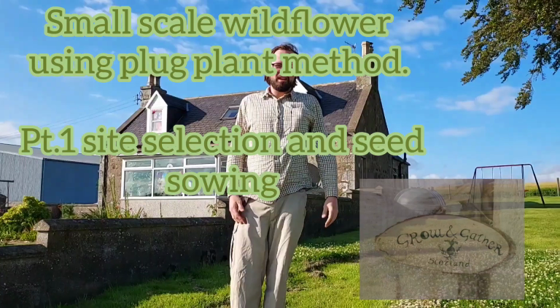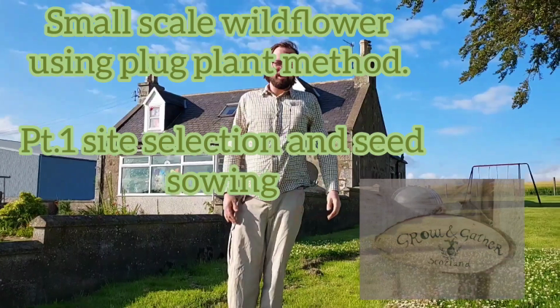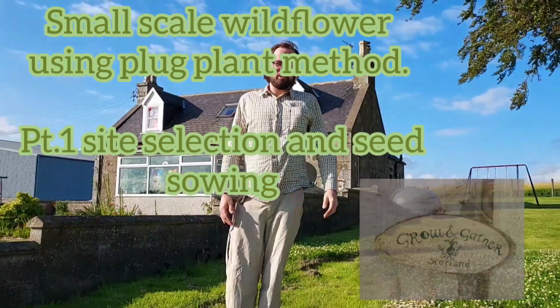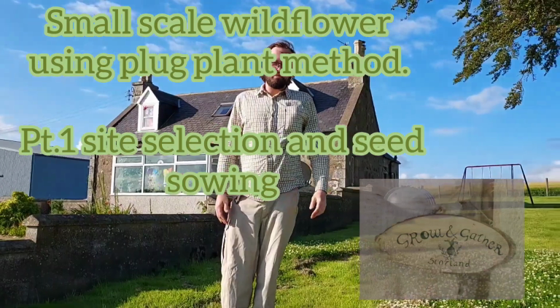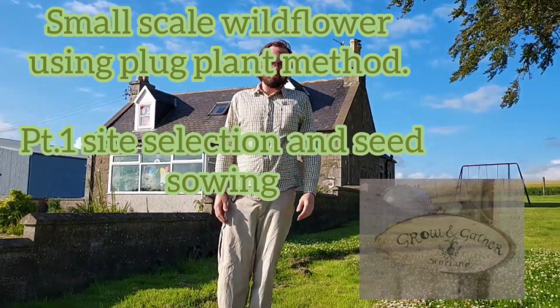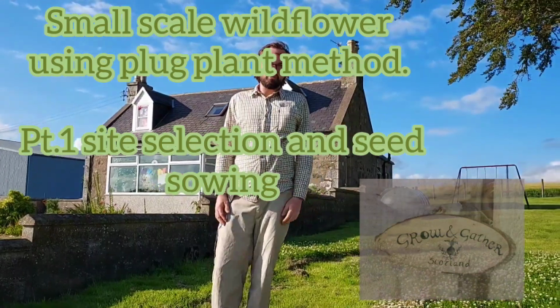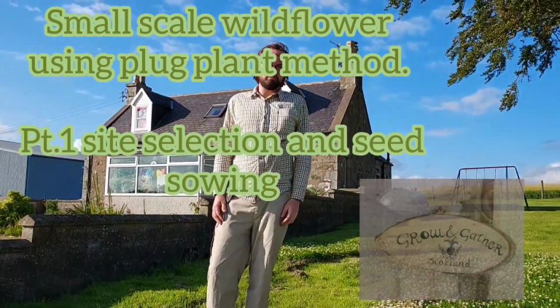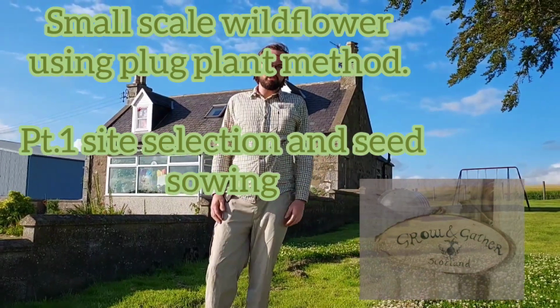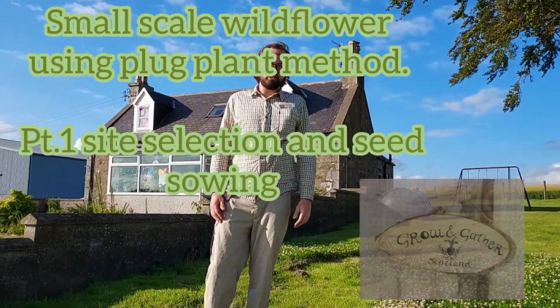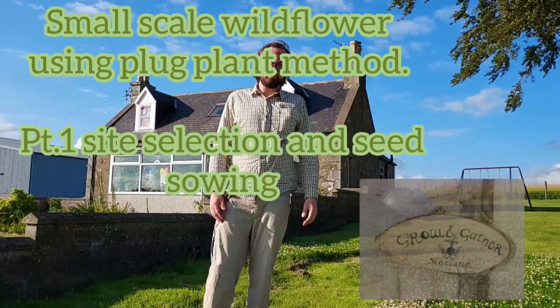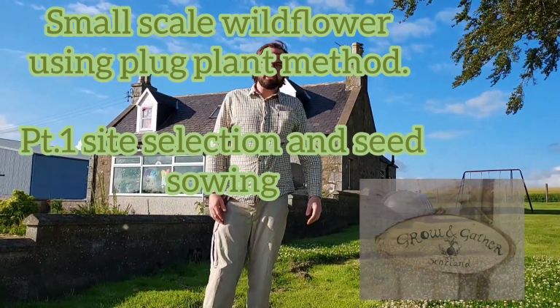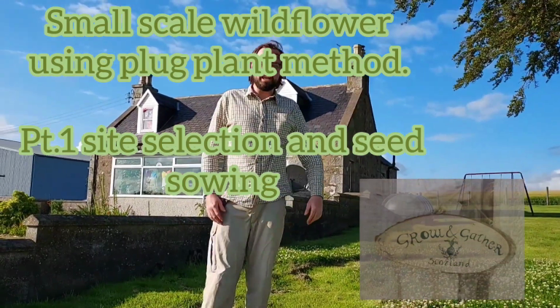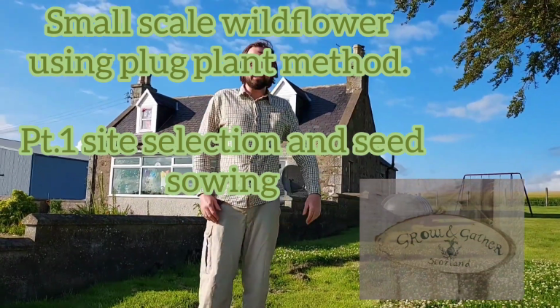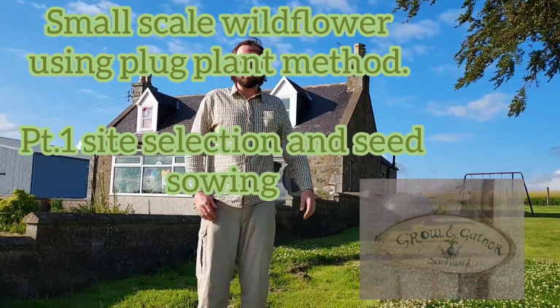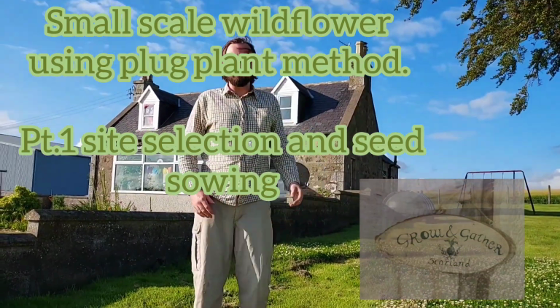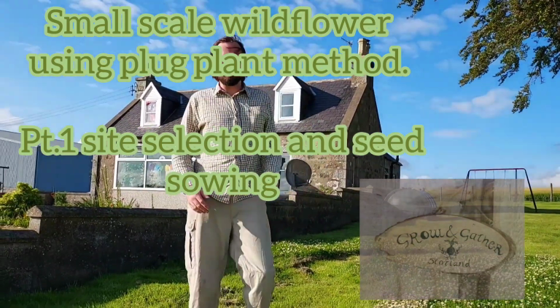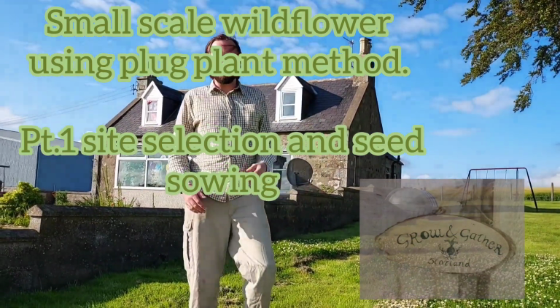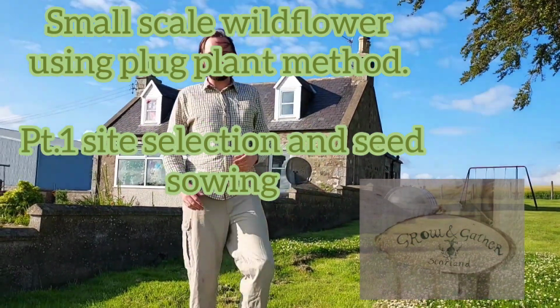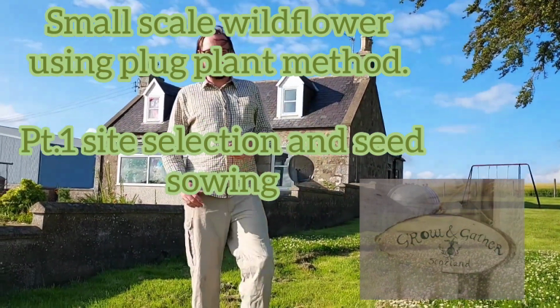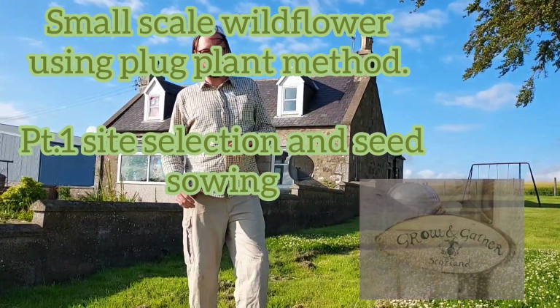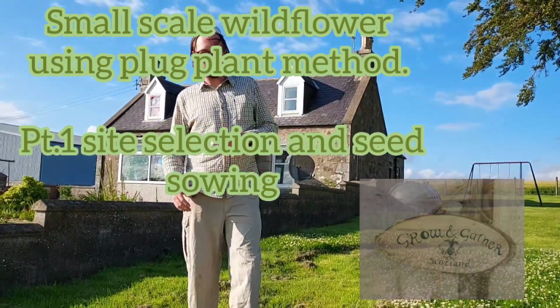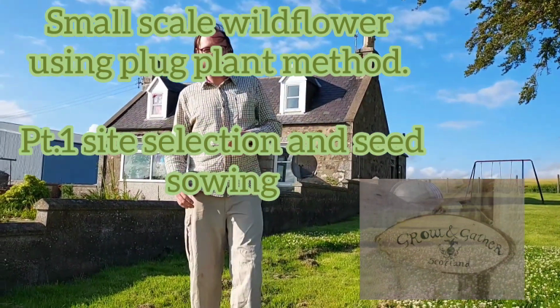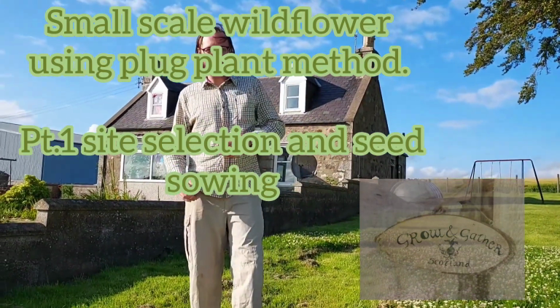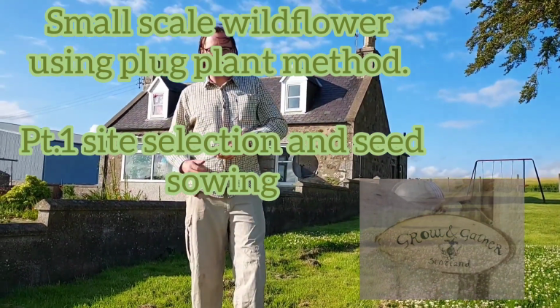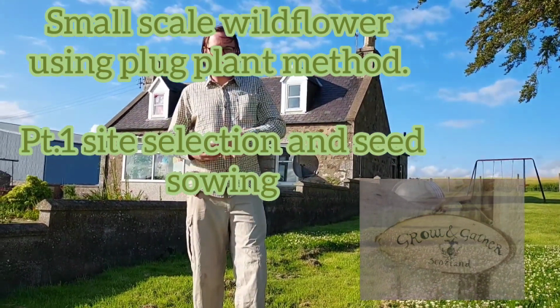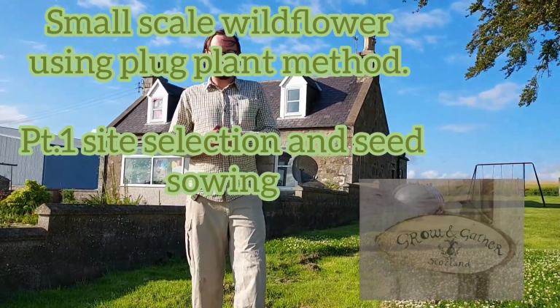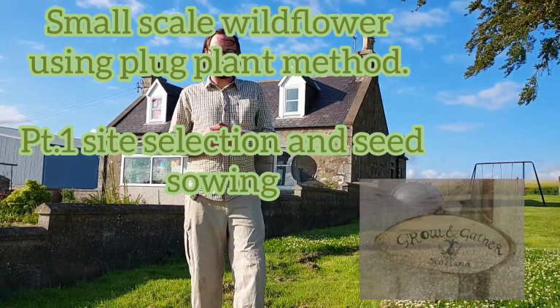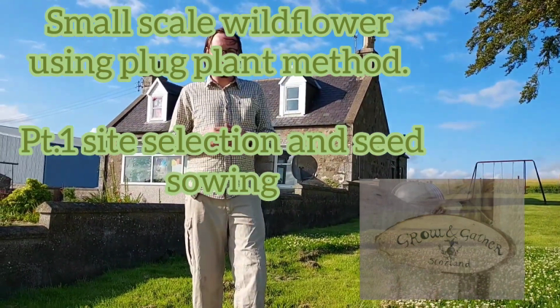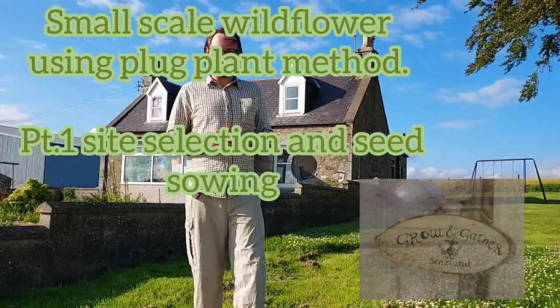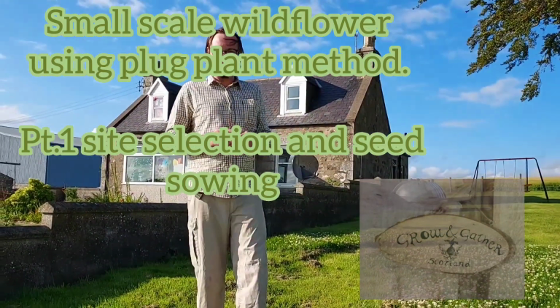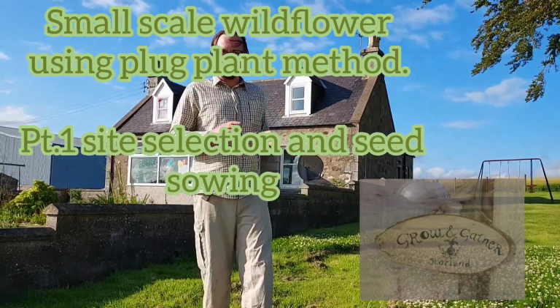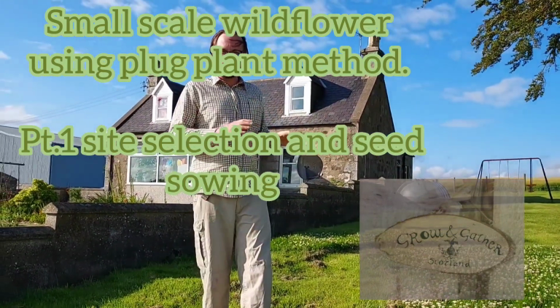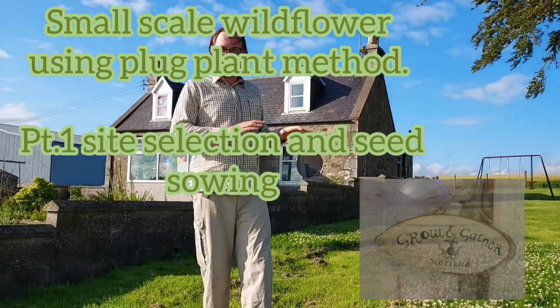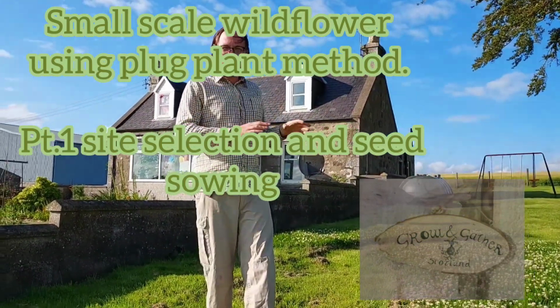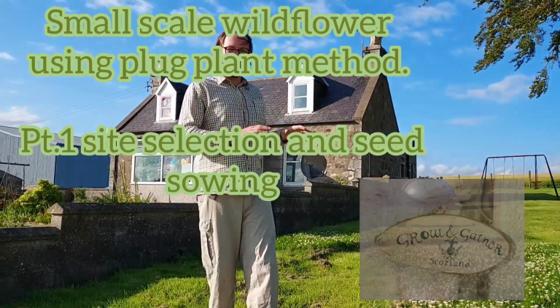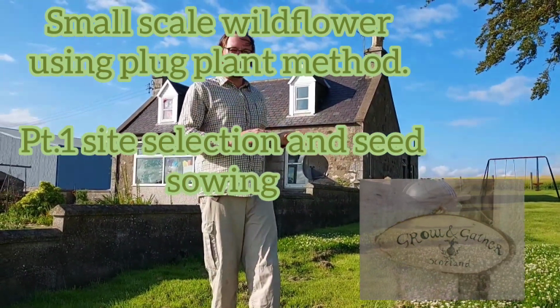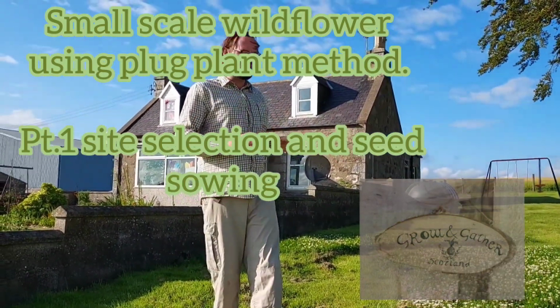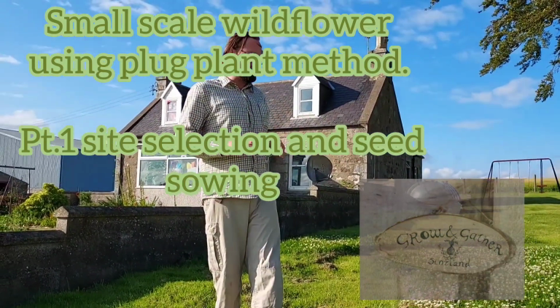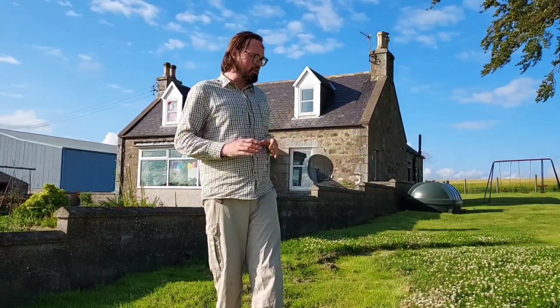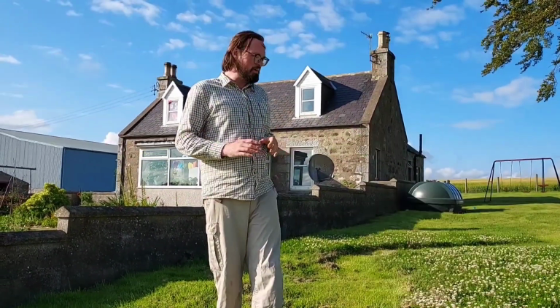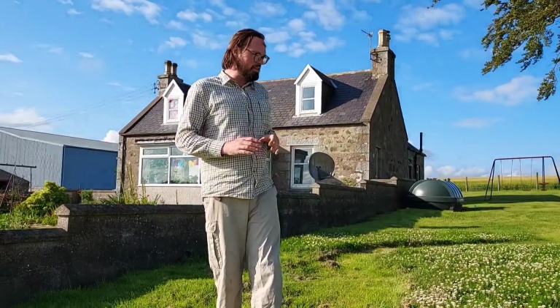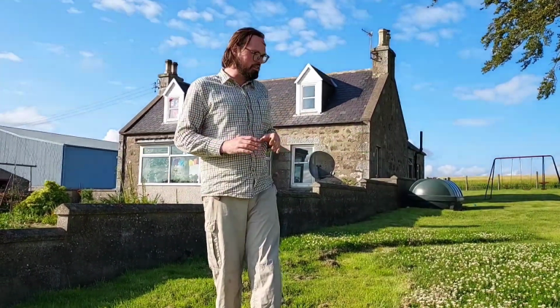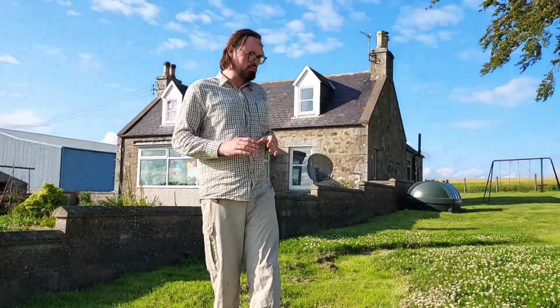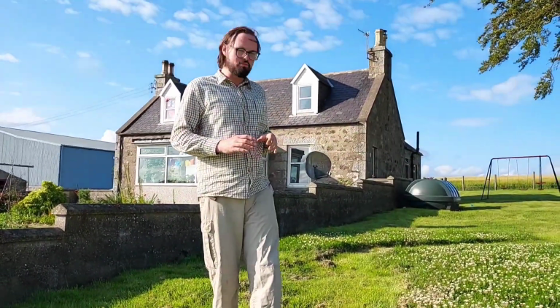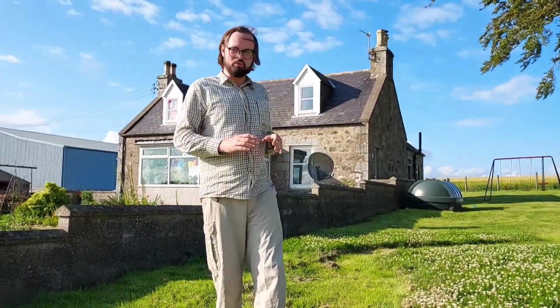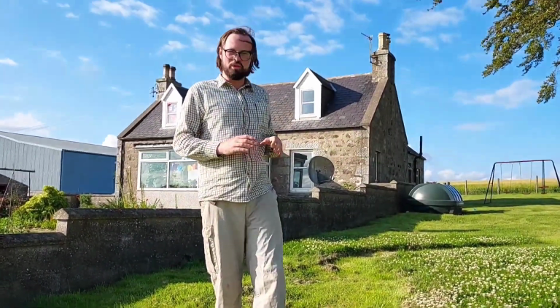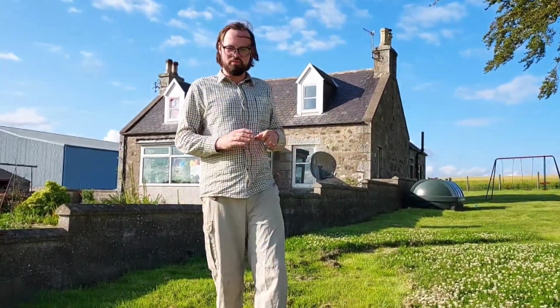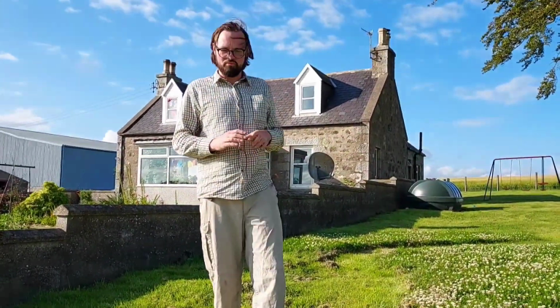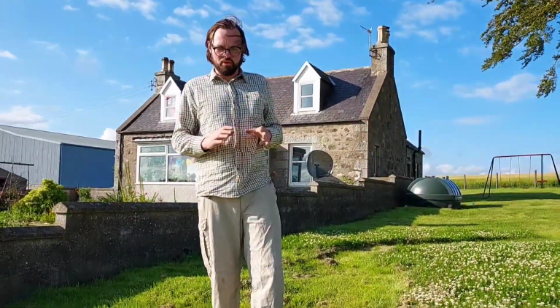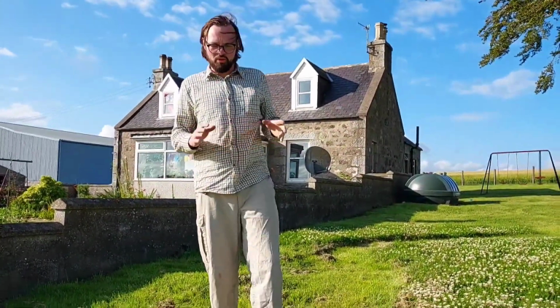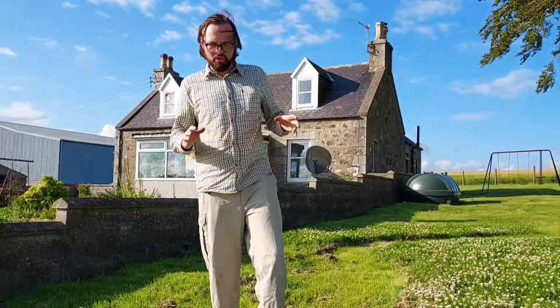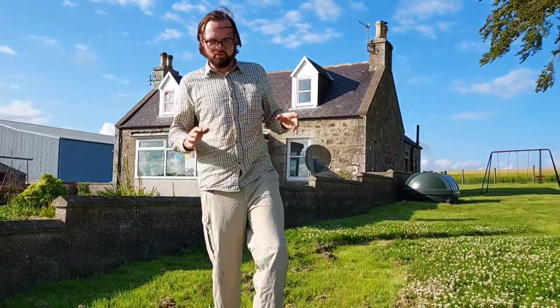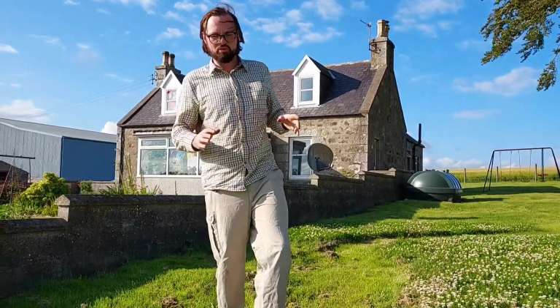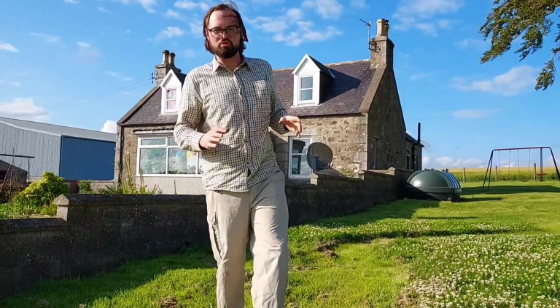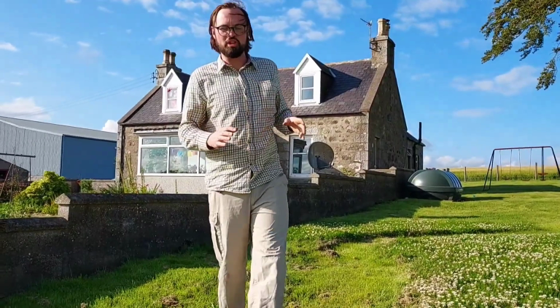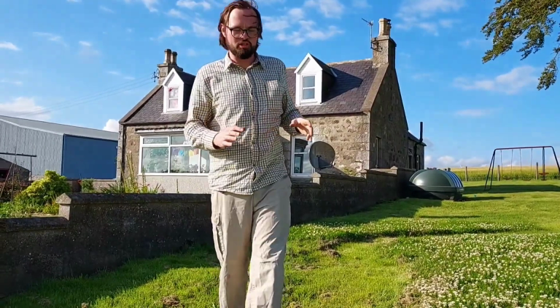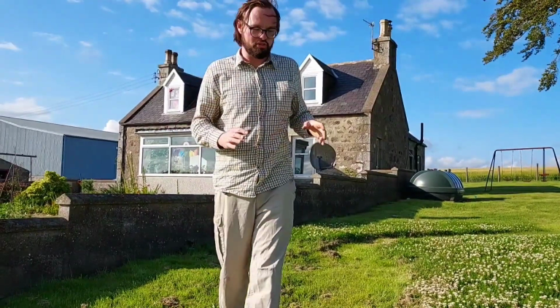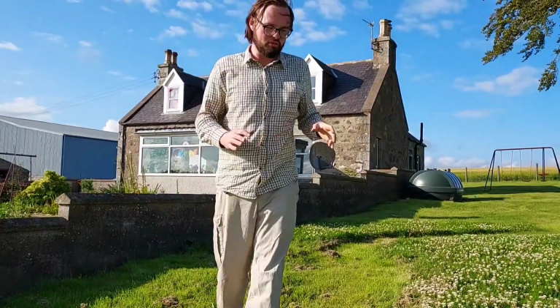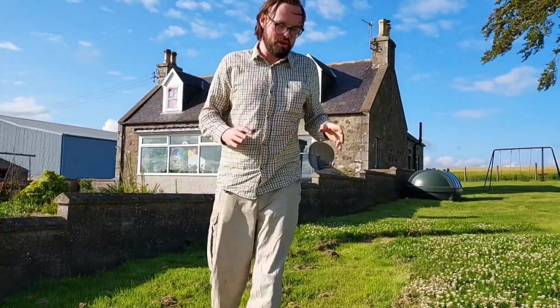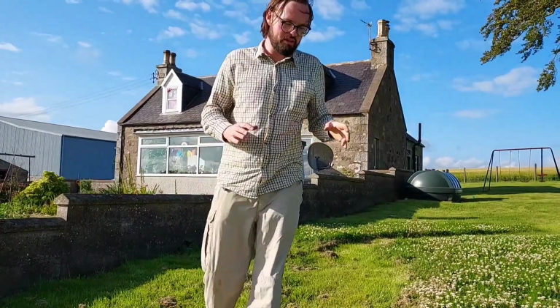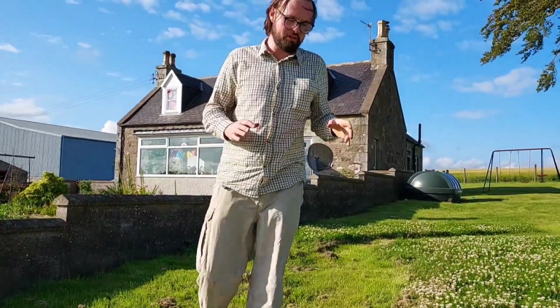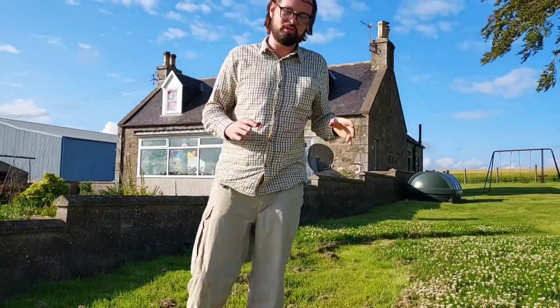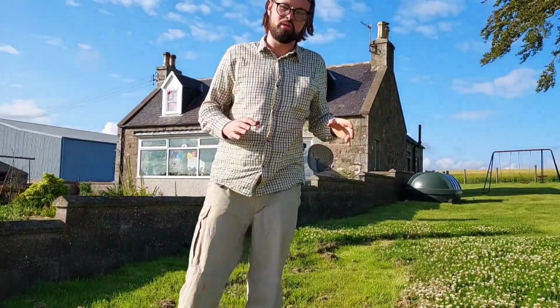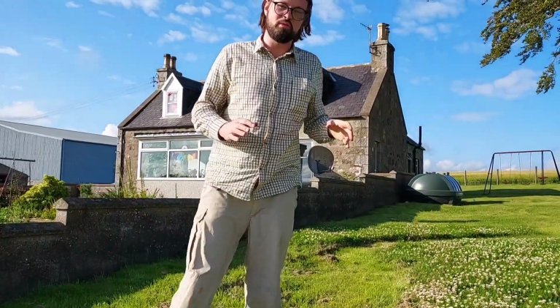Hello and welcome. Today's something a bit different - it's establishing a wildflower meadow, but we're not going to use the traditional method at all.